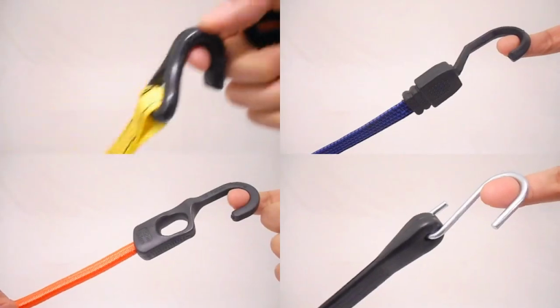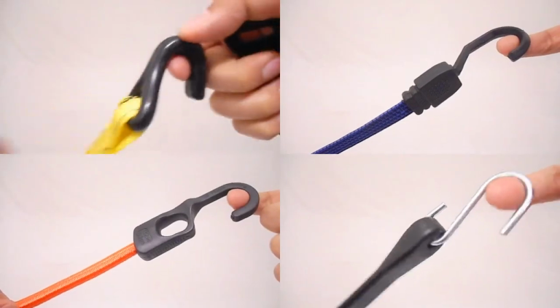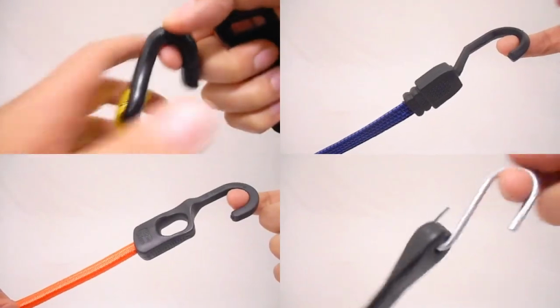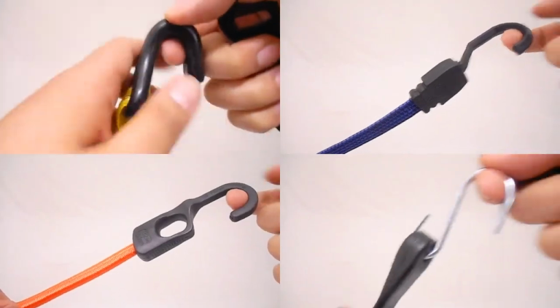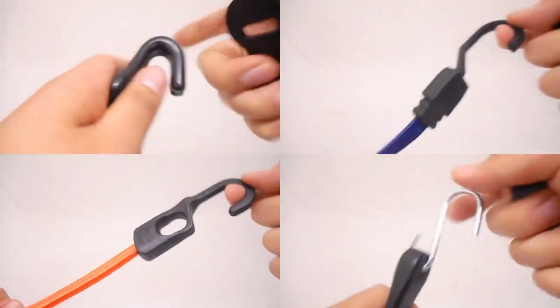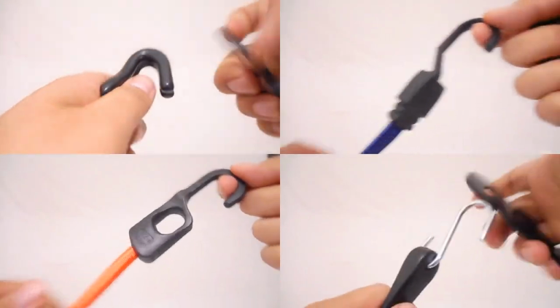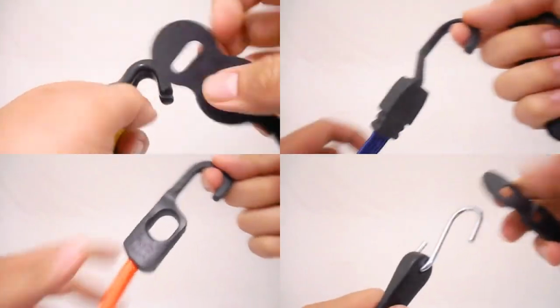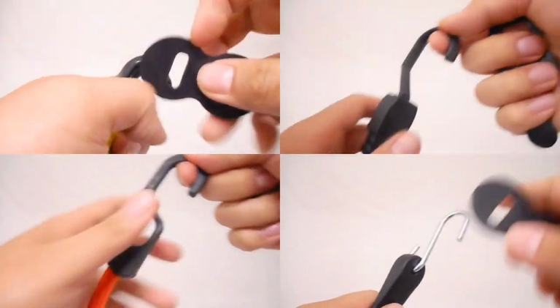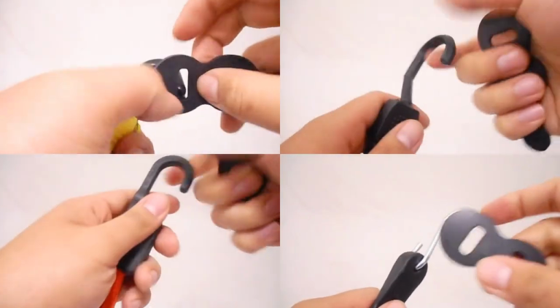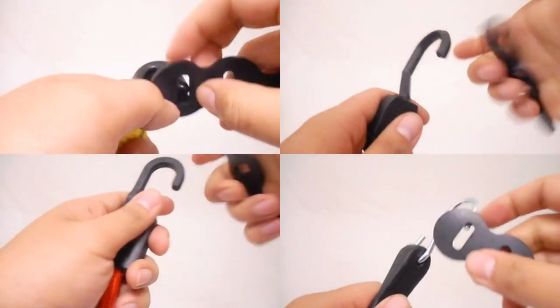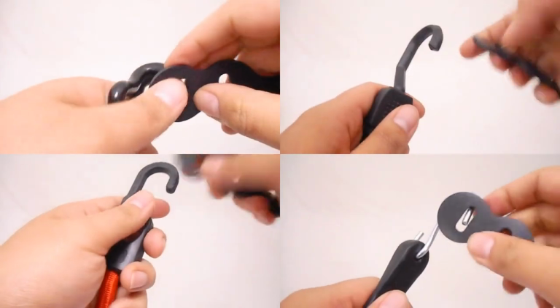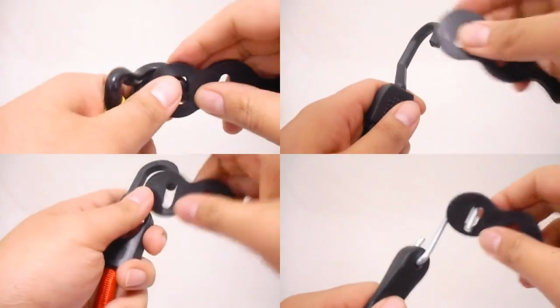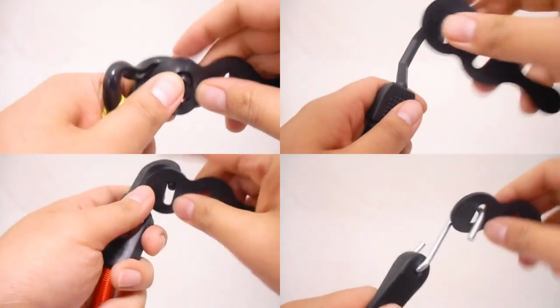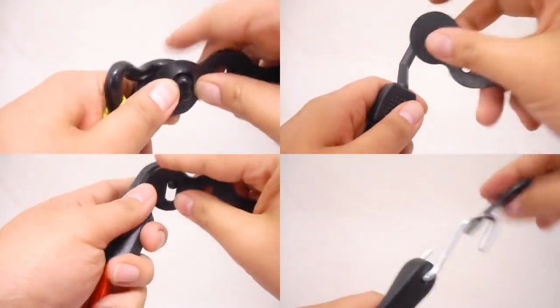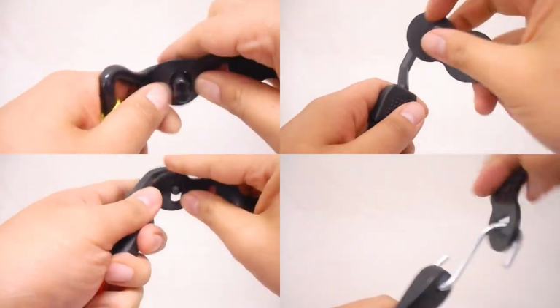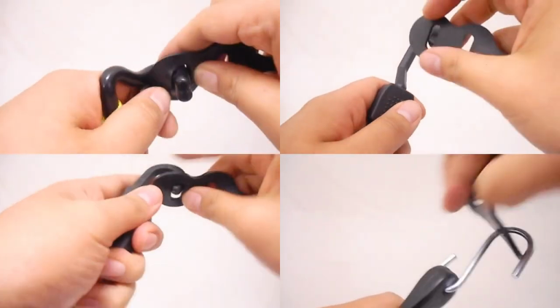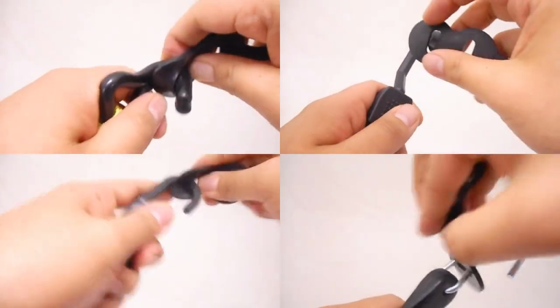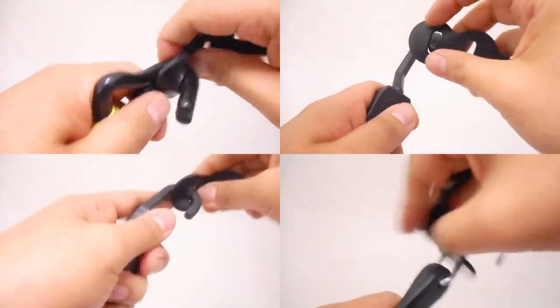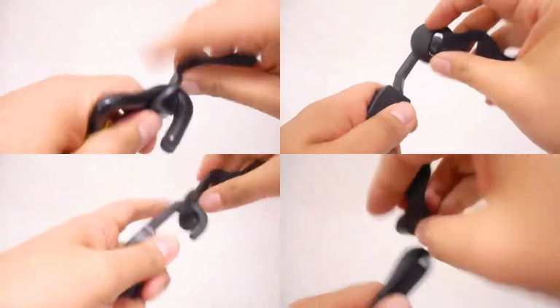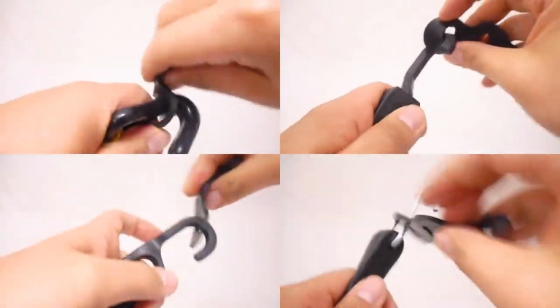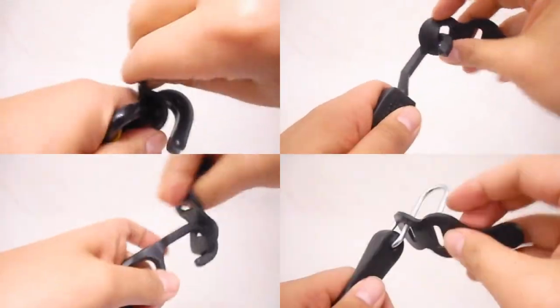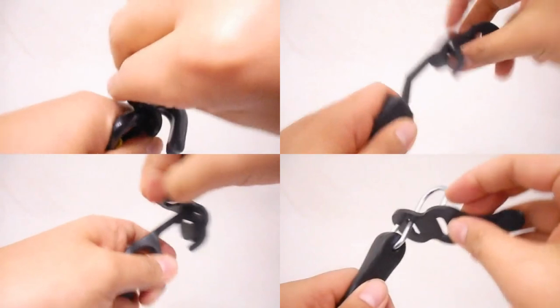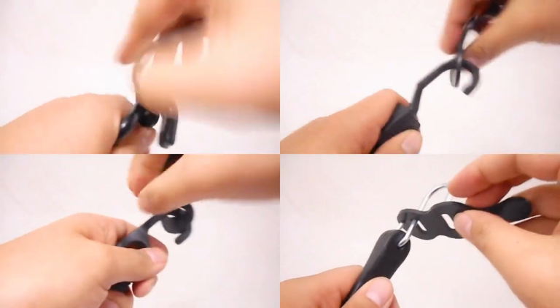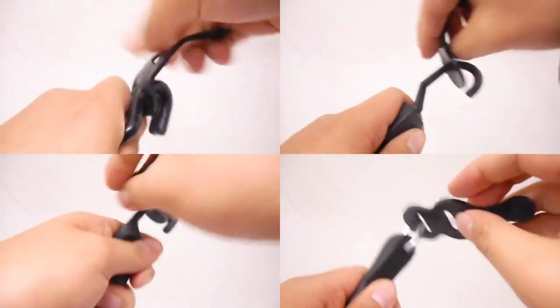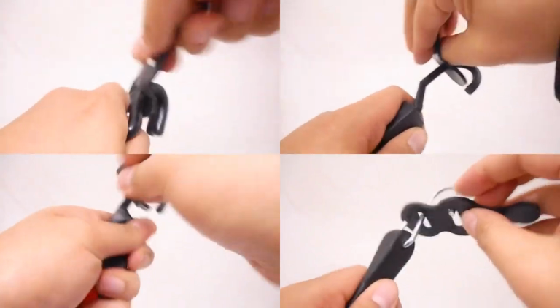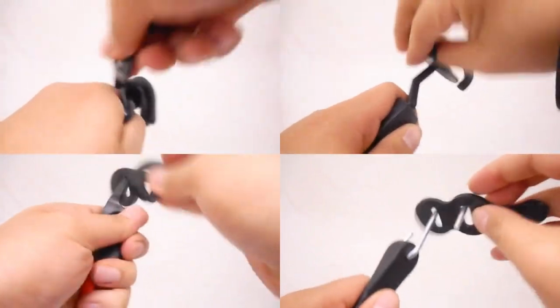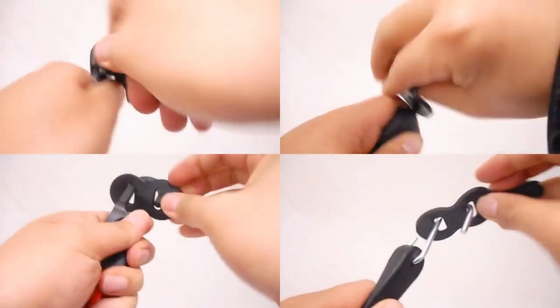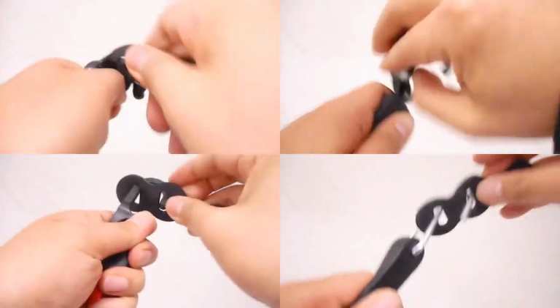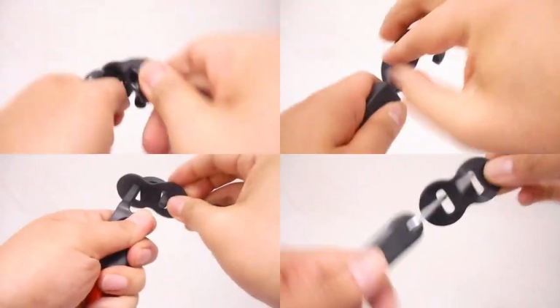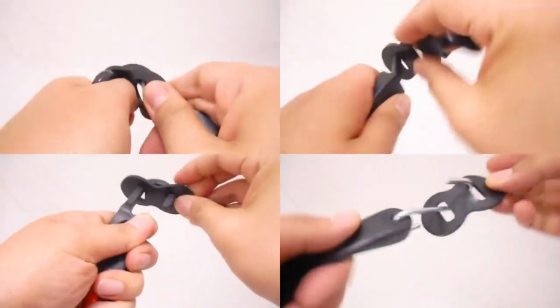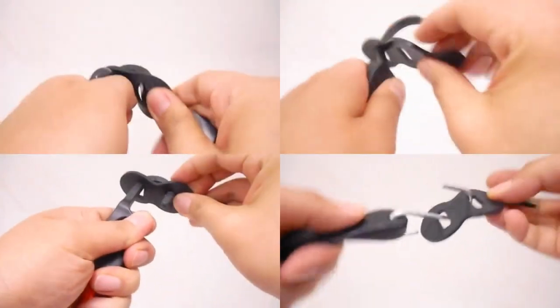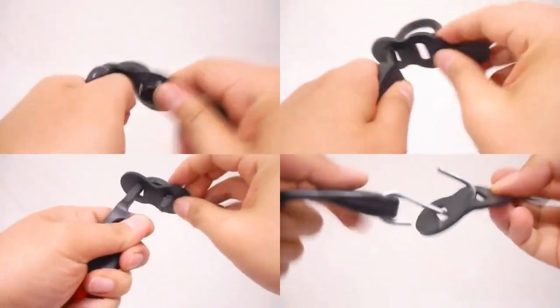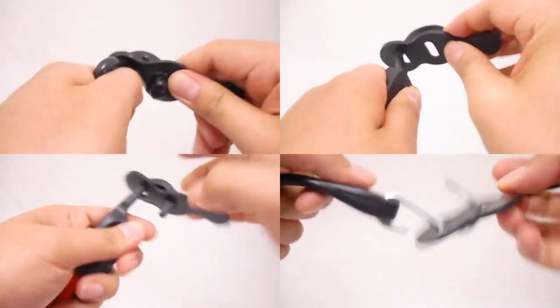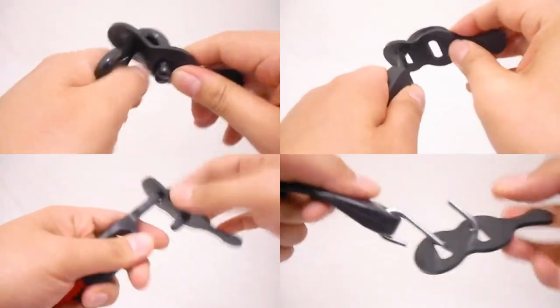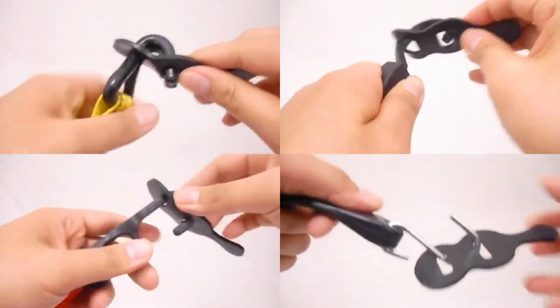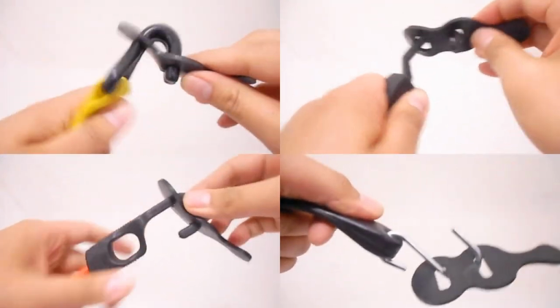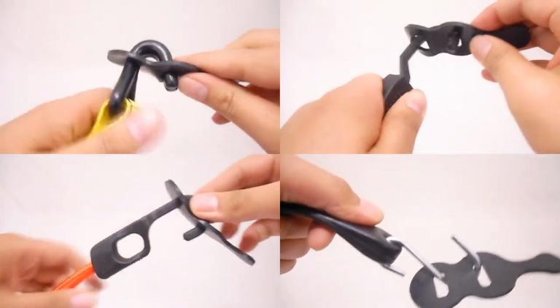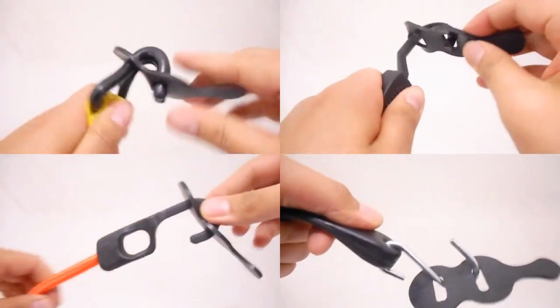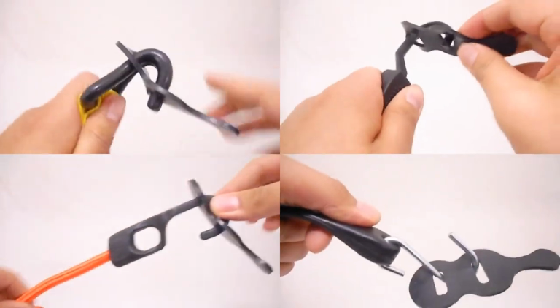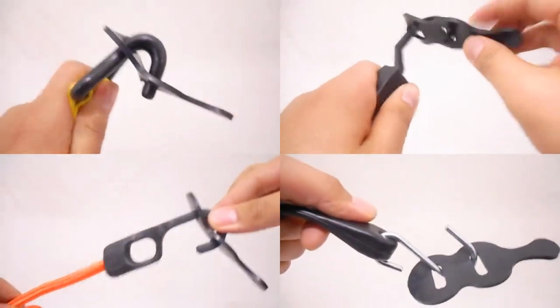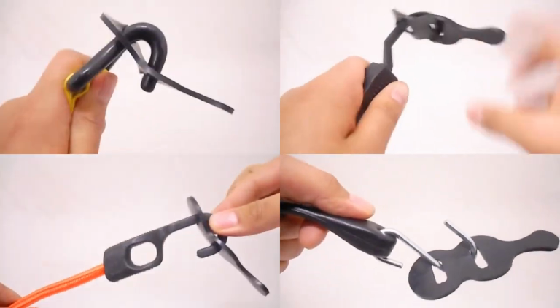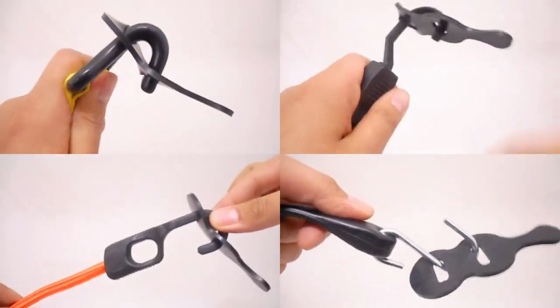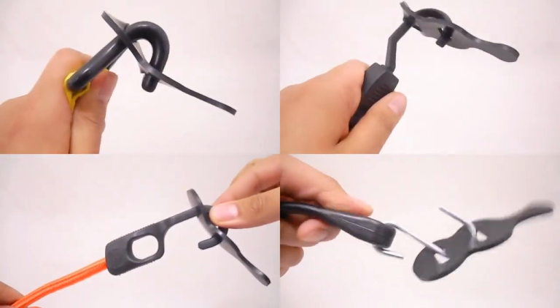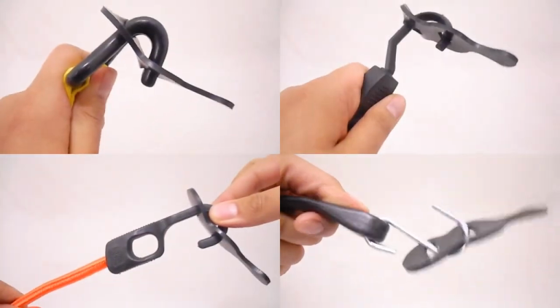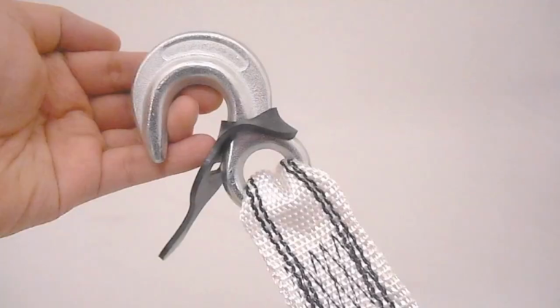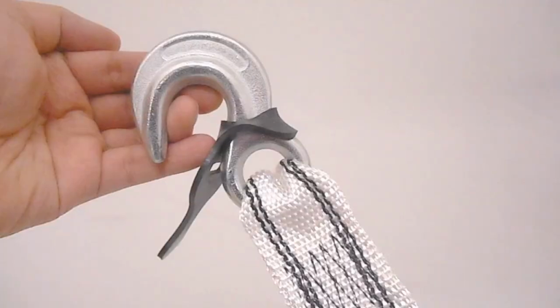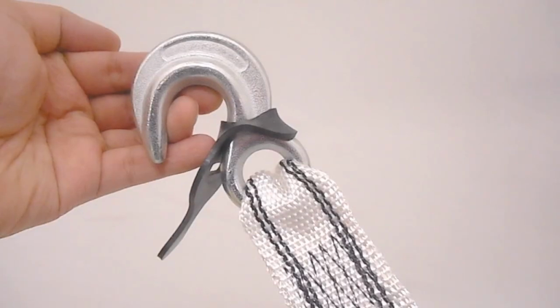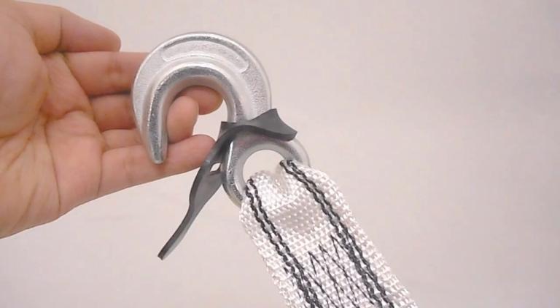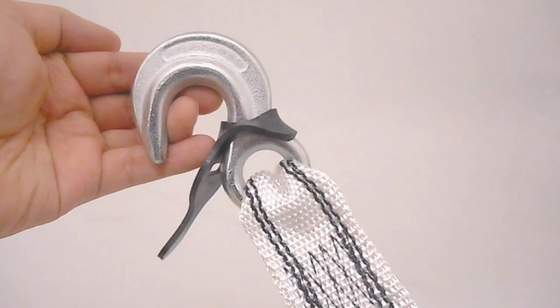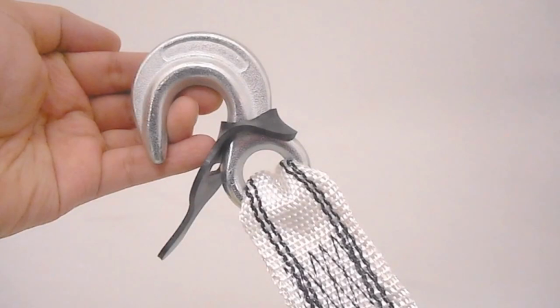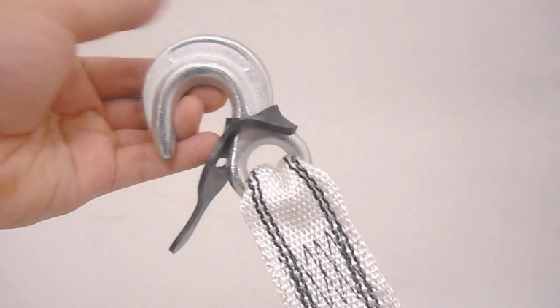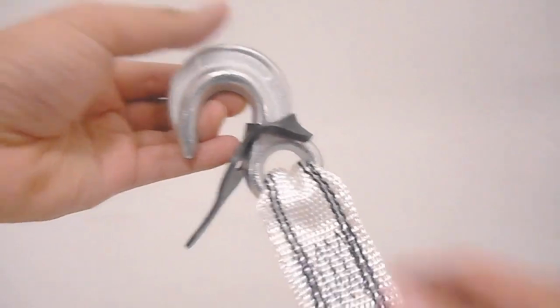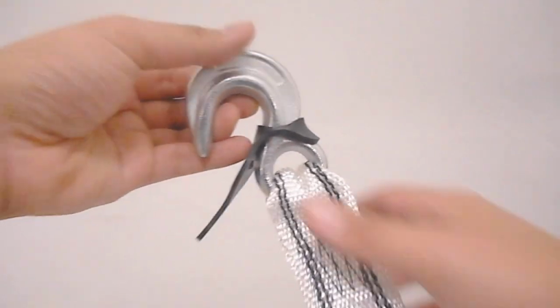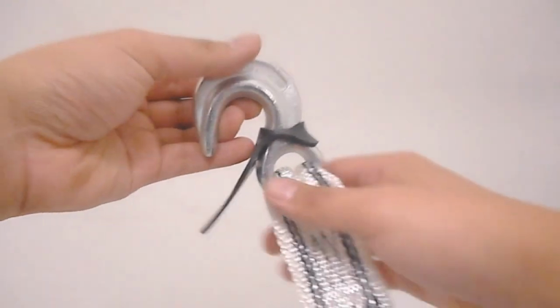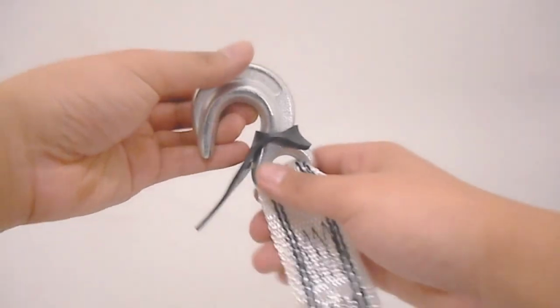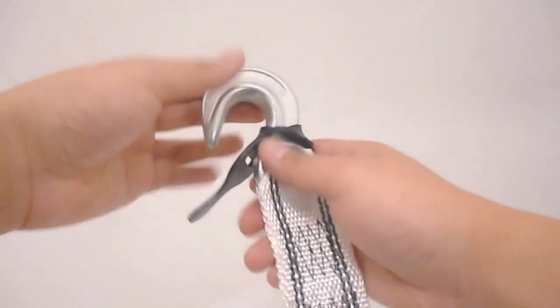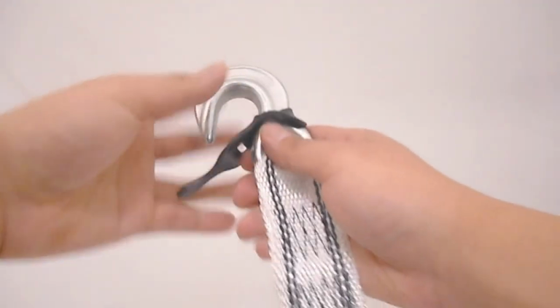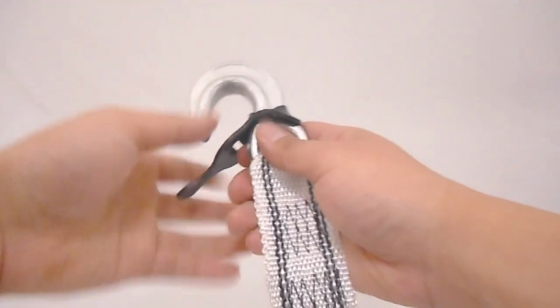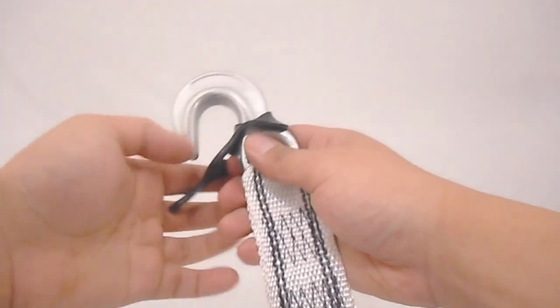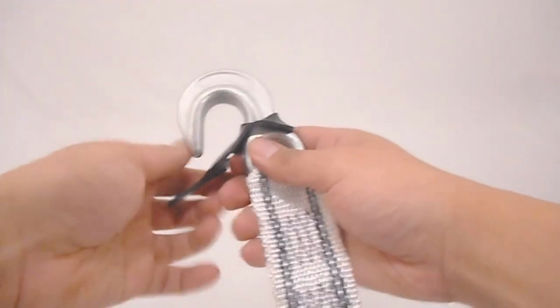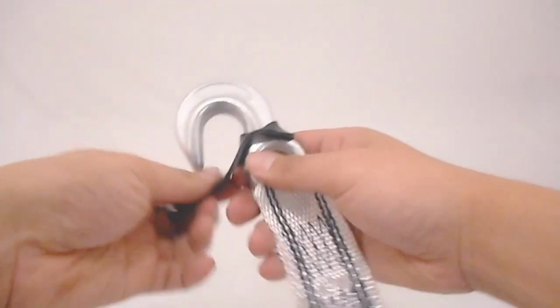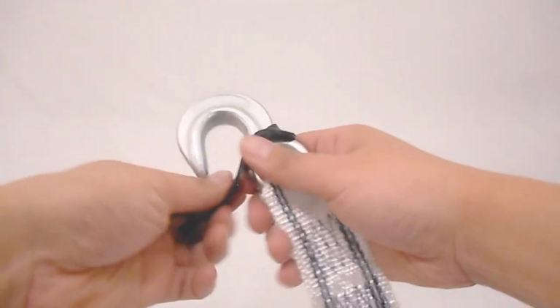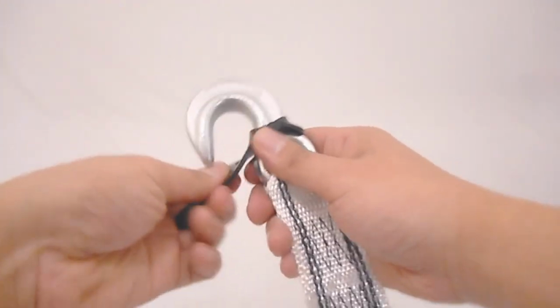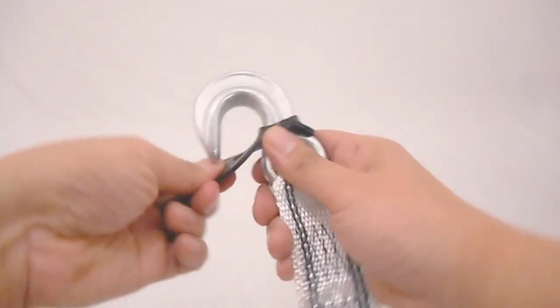Cam buckles, ratchets, bungees, tarp straps — Hookup fits most hooks. Hookup even fits this large tow strap hook.